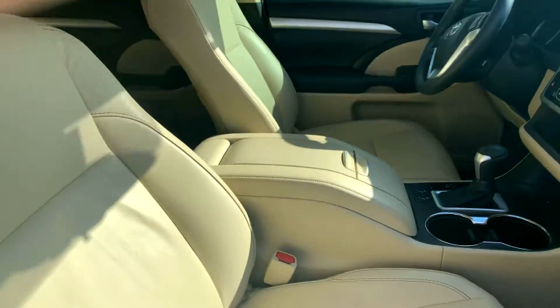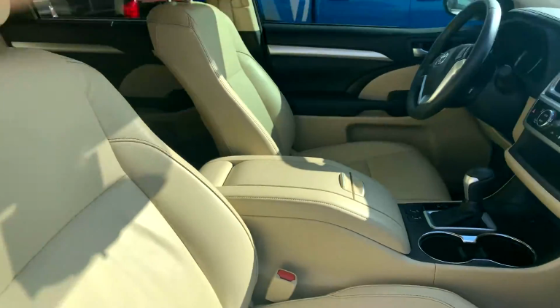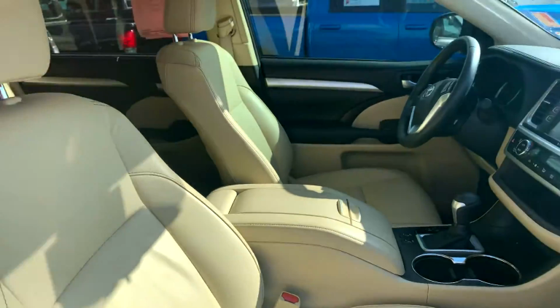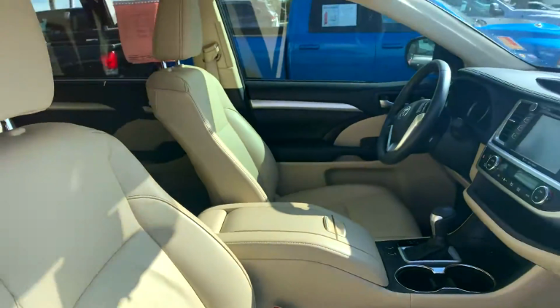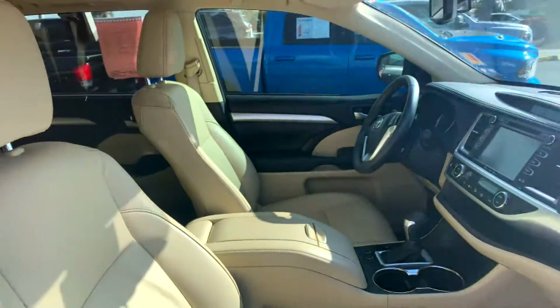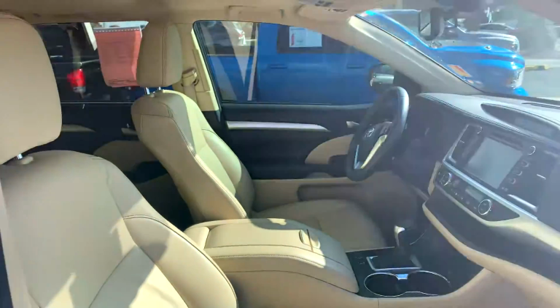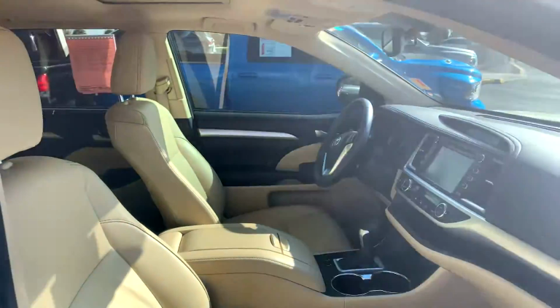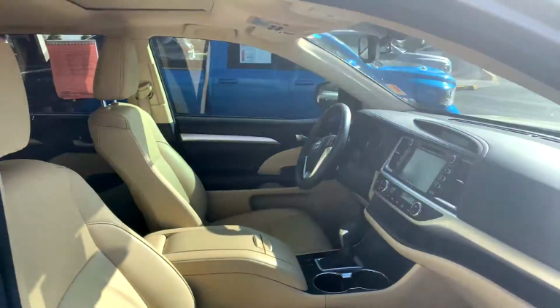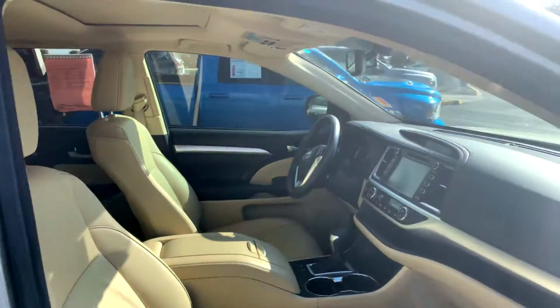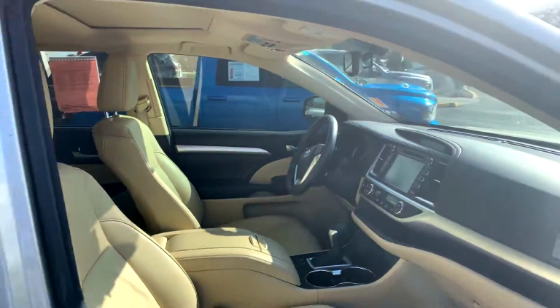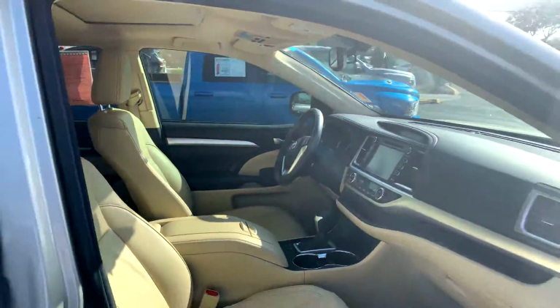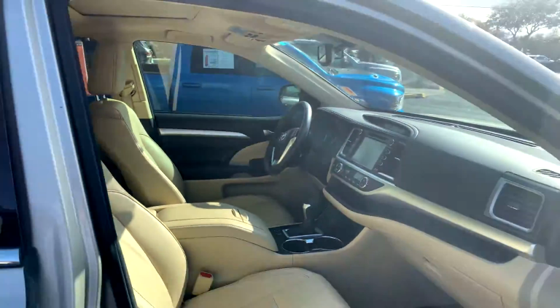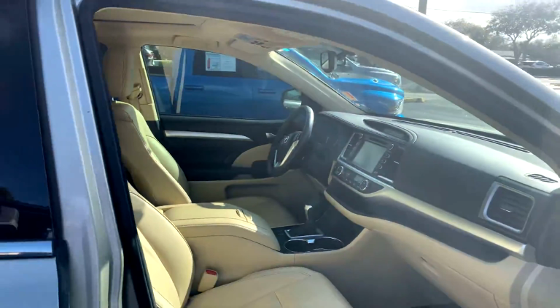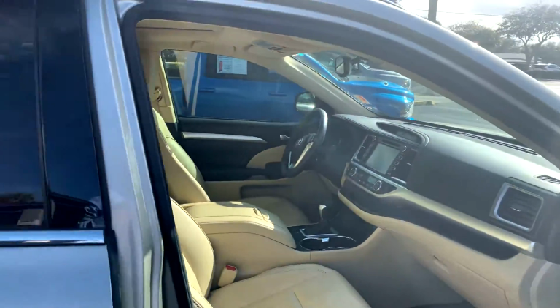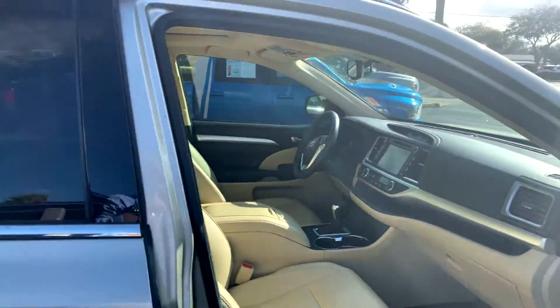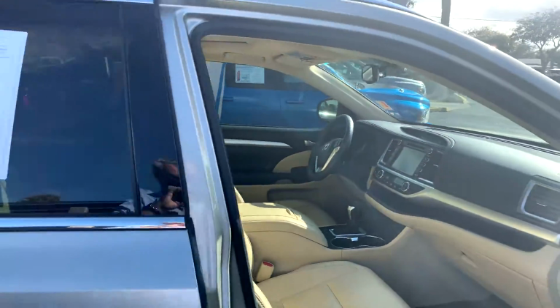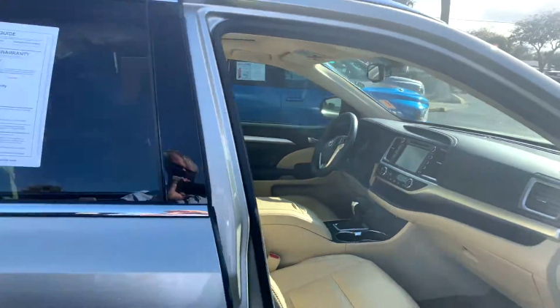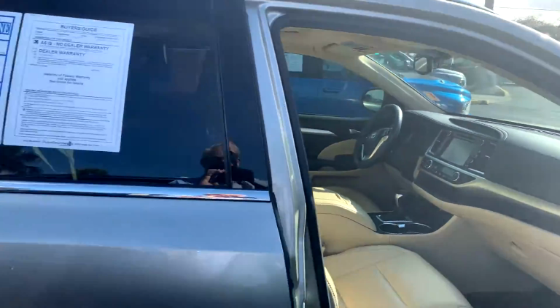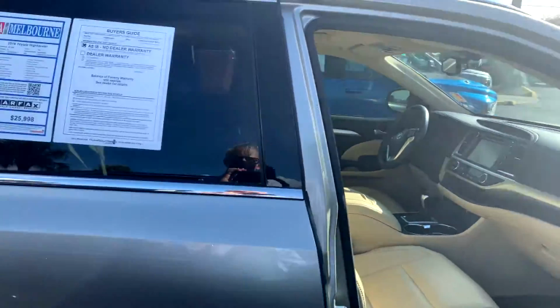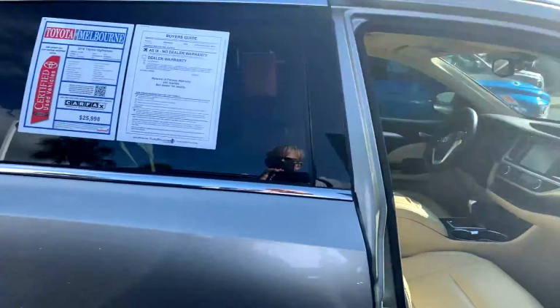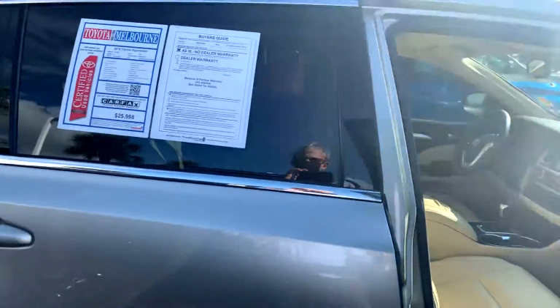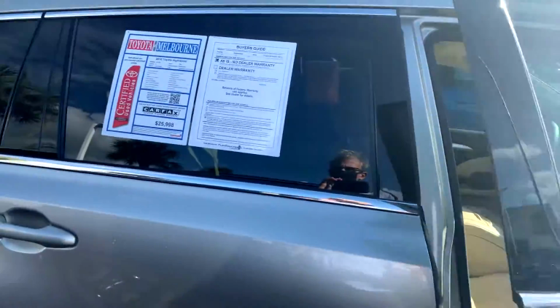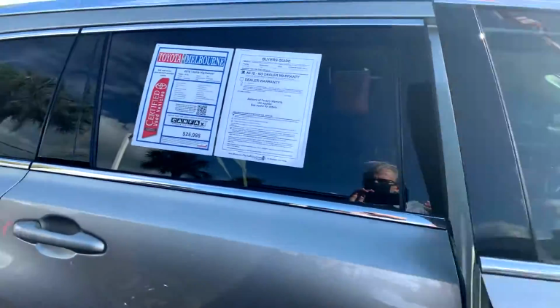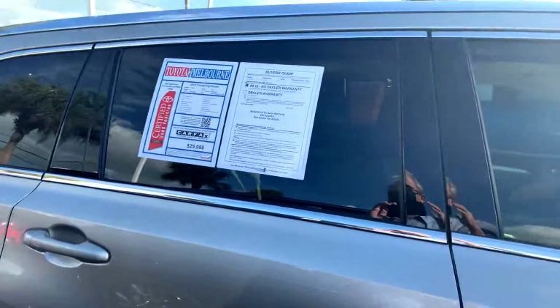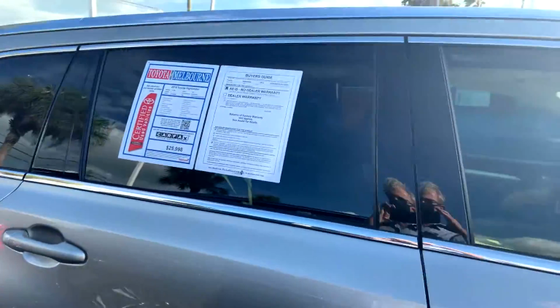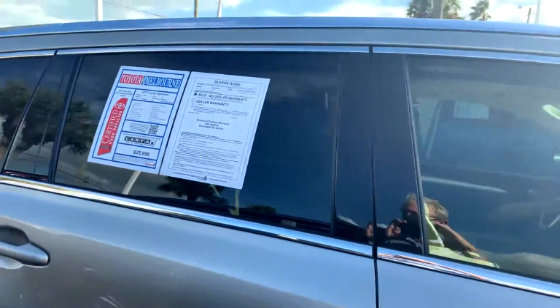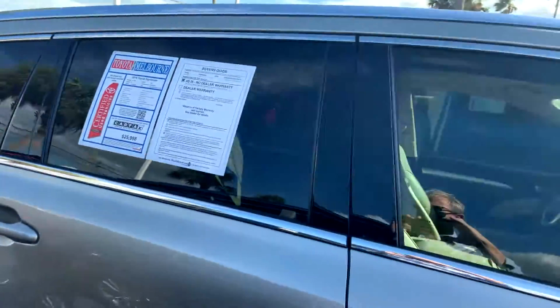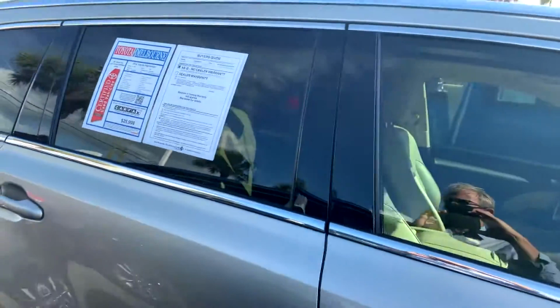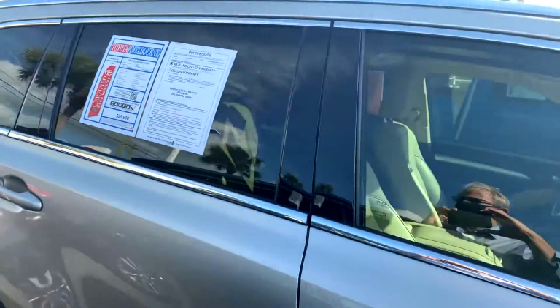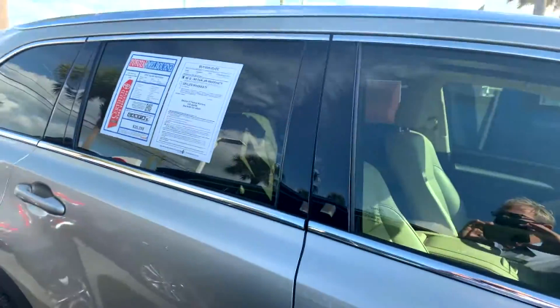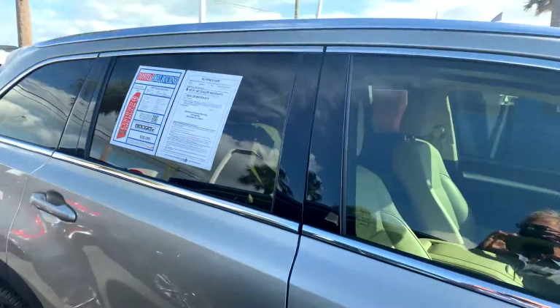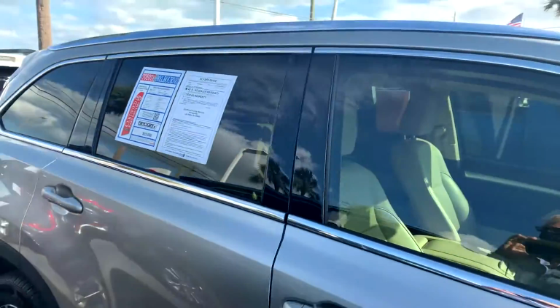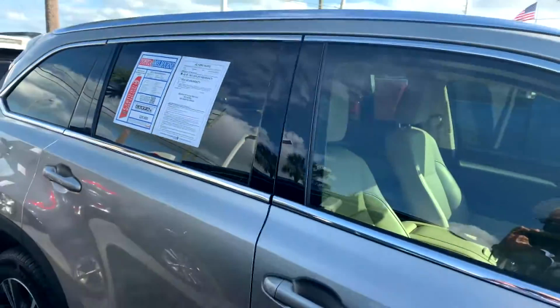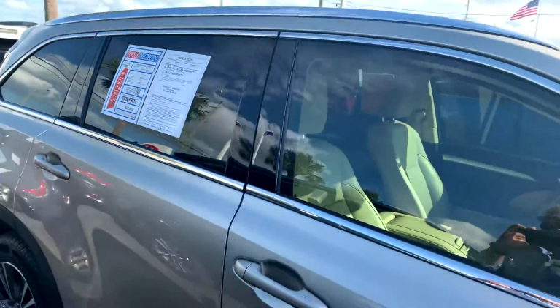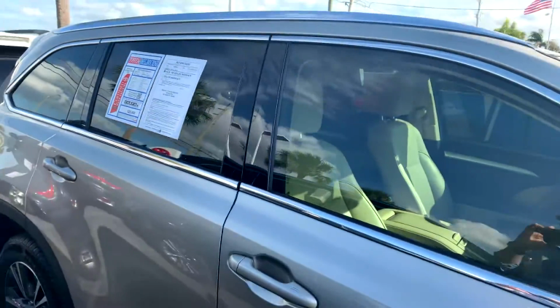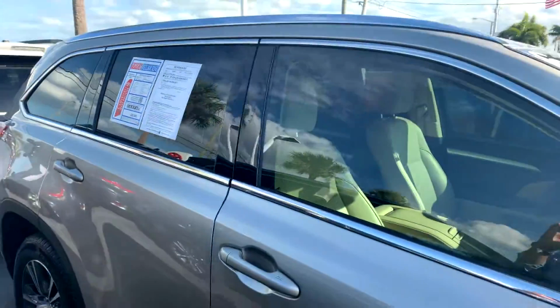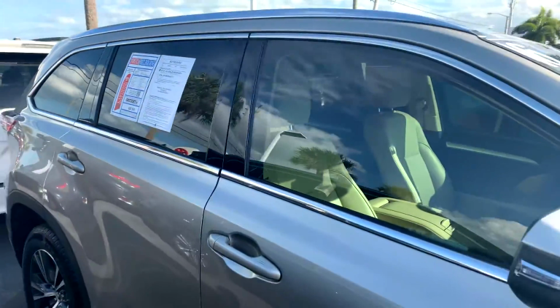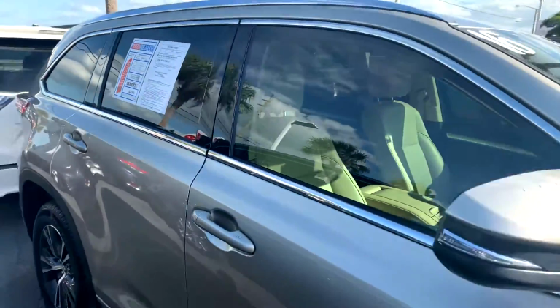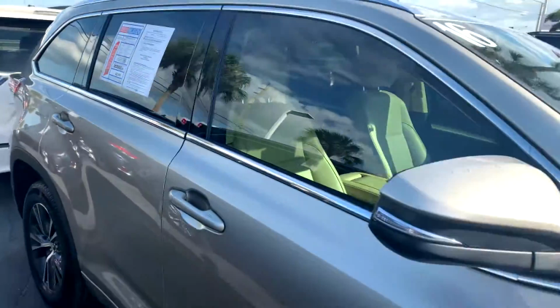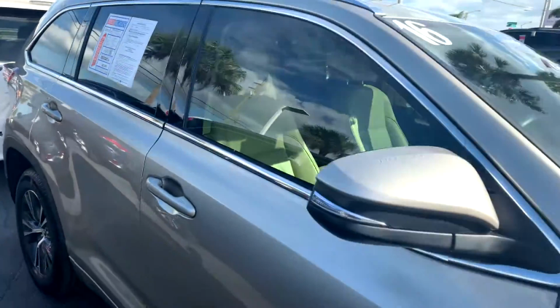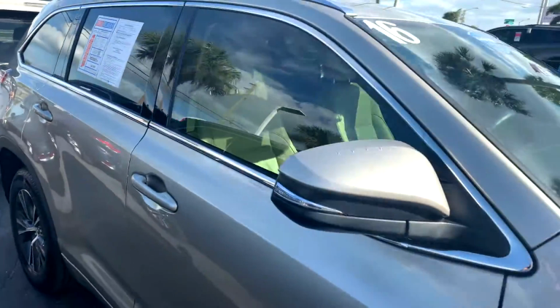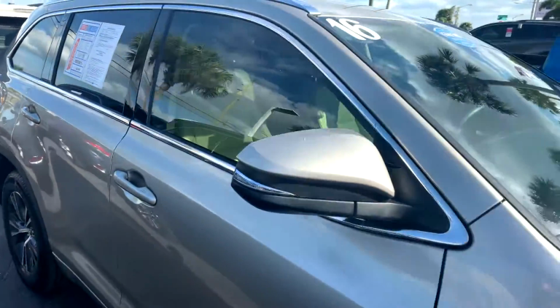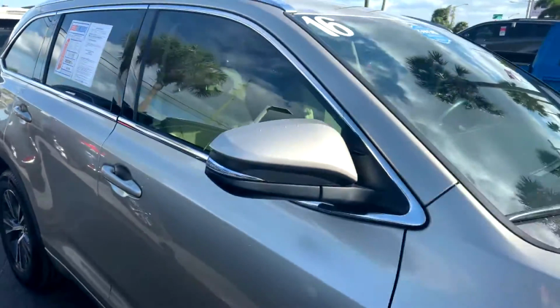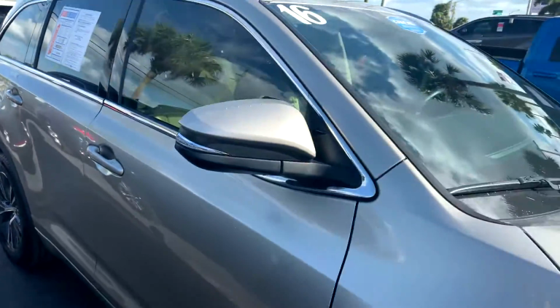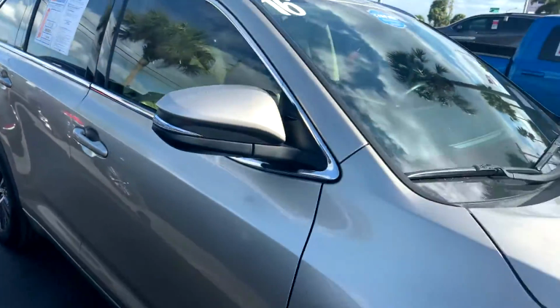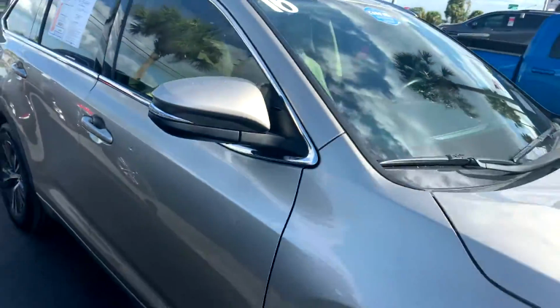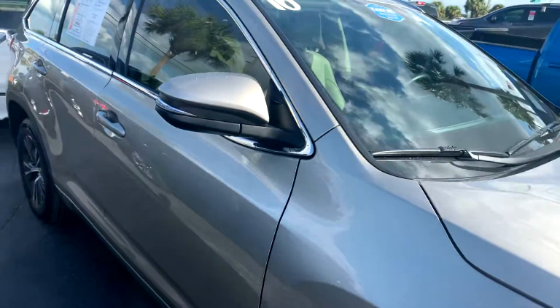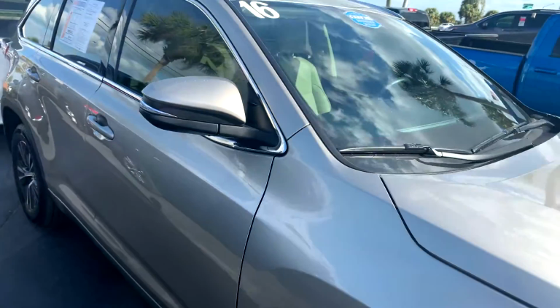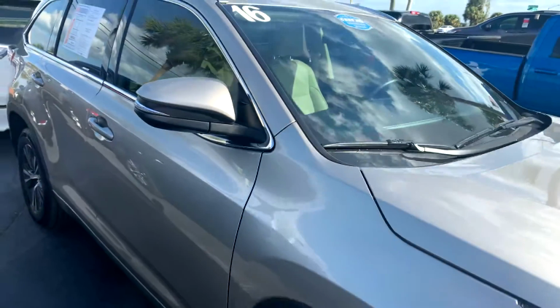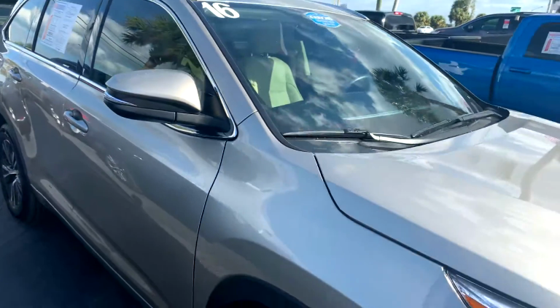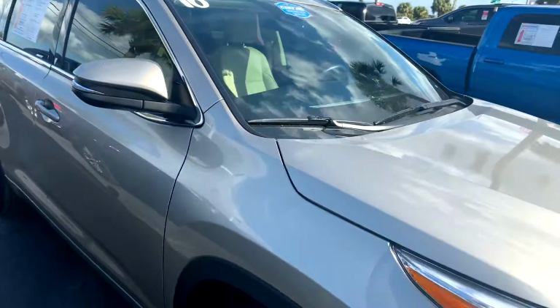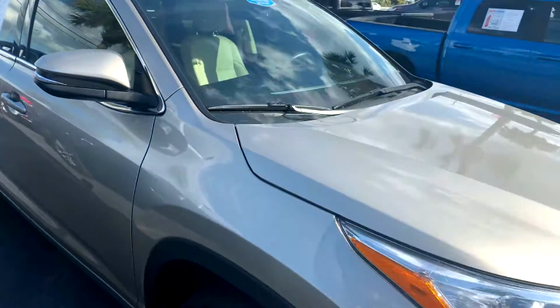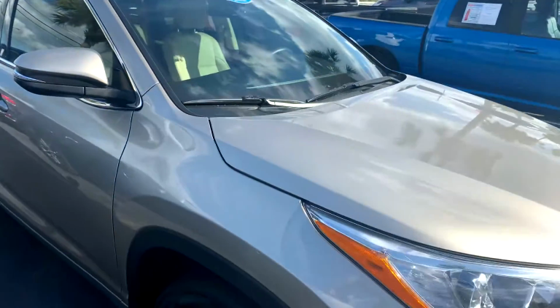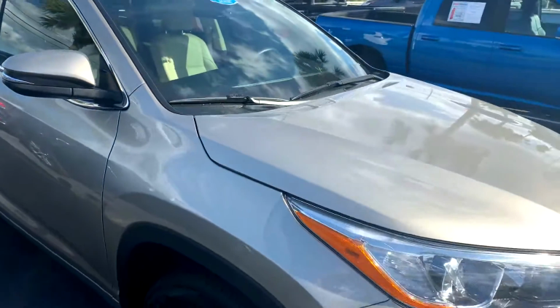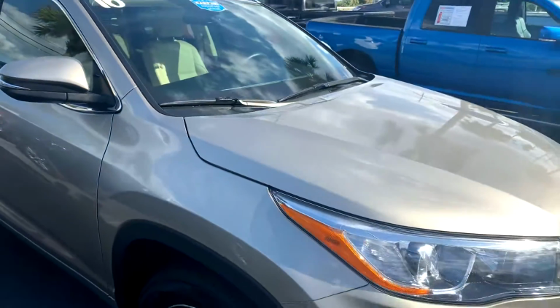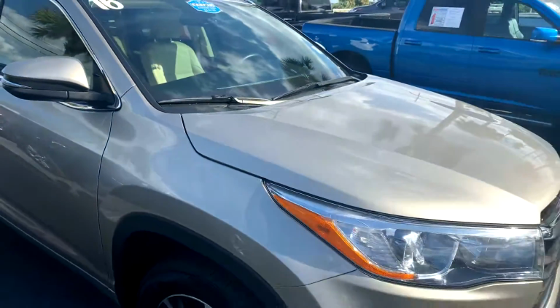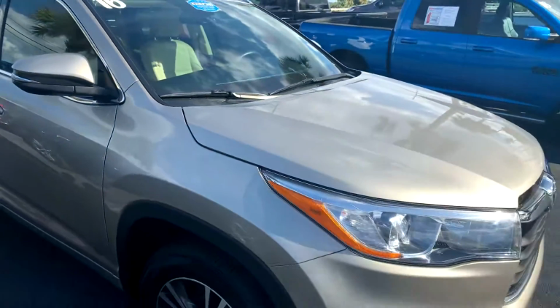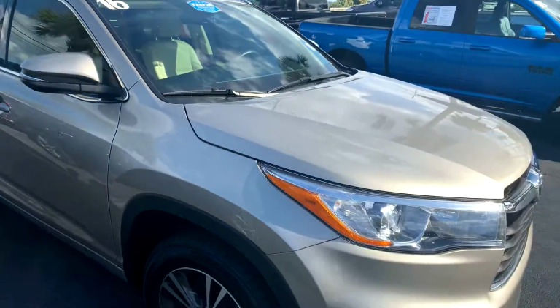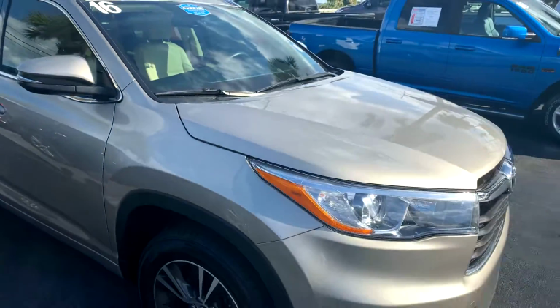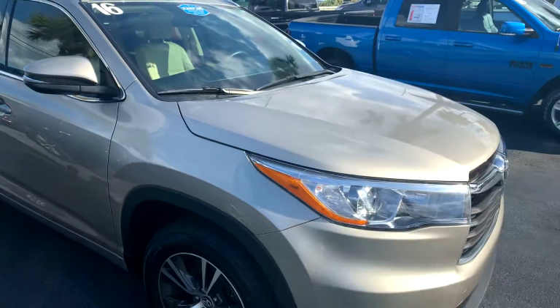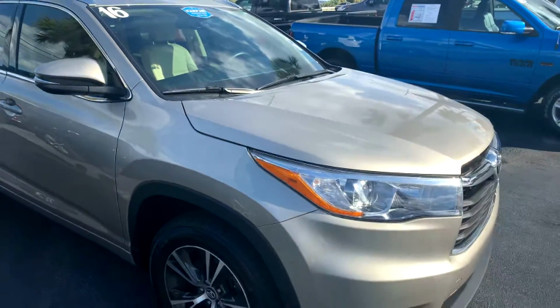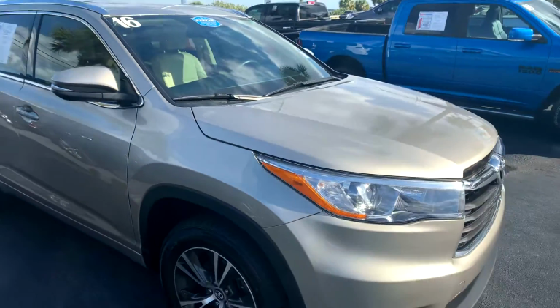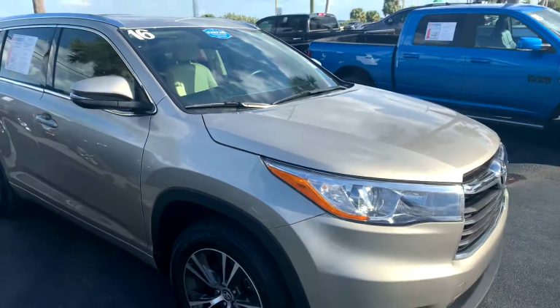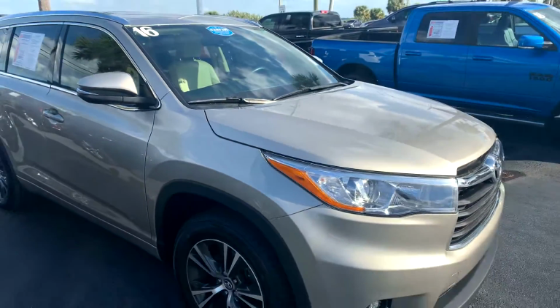Come on down and check it out. You can reach me at 321-254-8888, extension 265. This is Roger at Toyota of Melbourne.